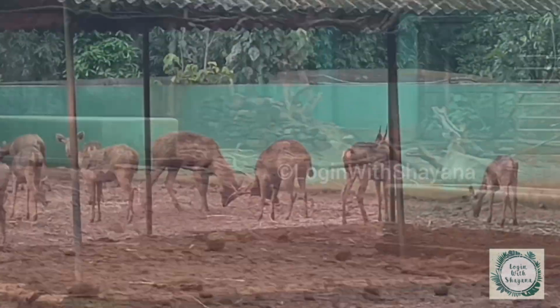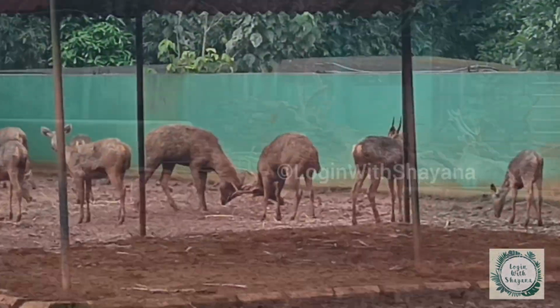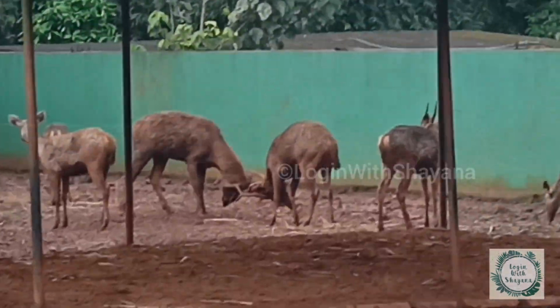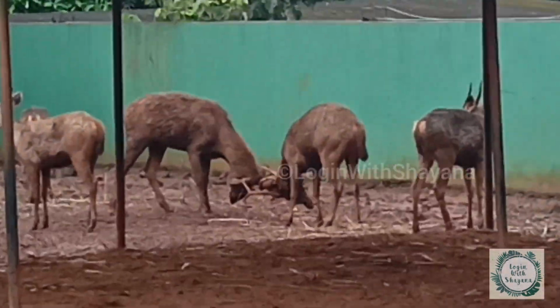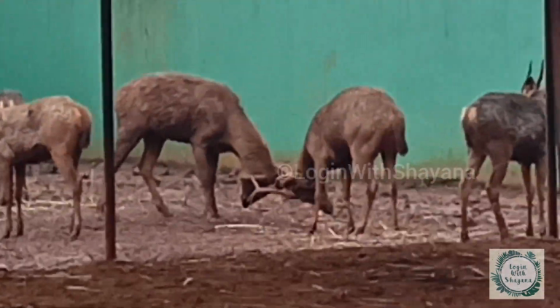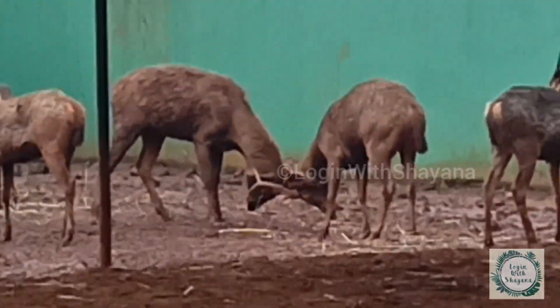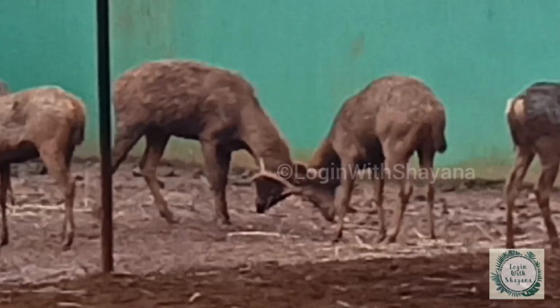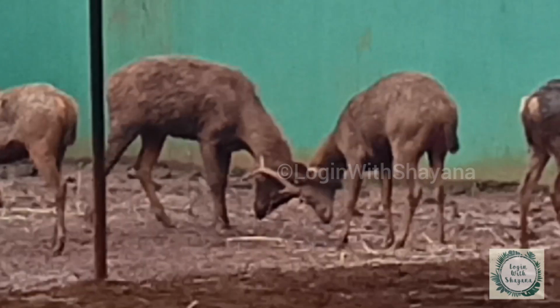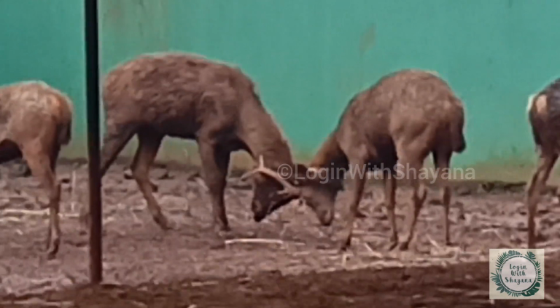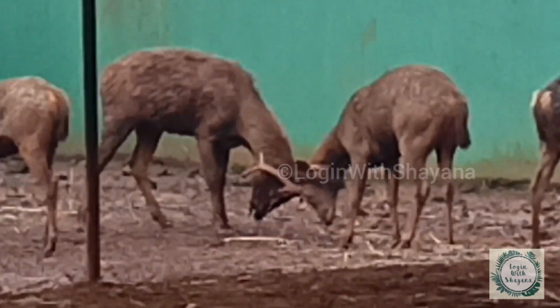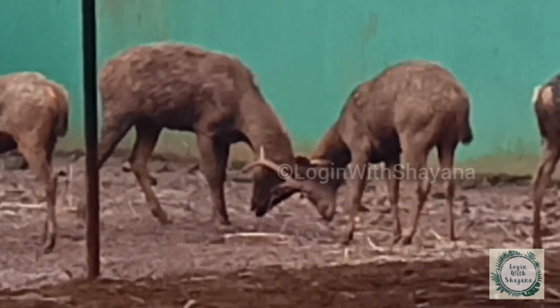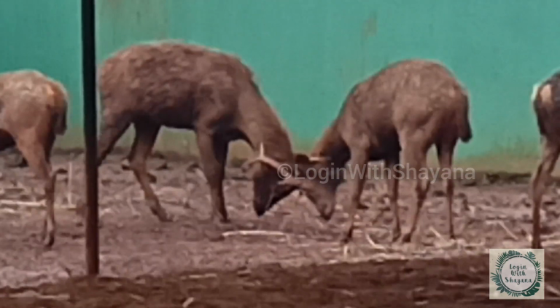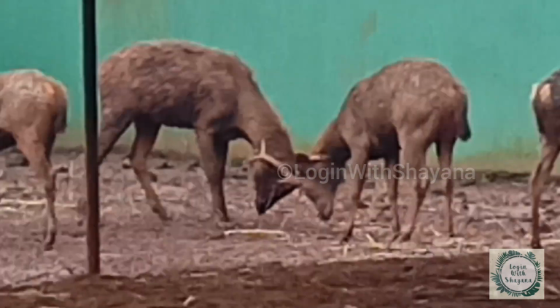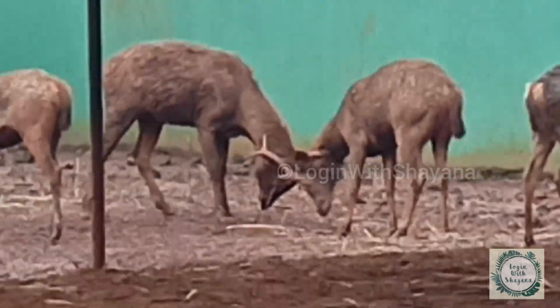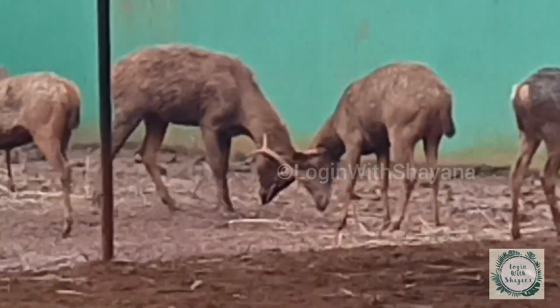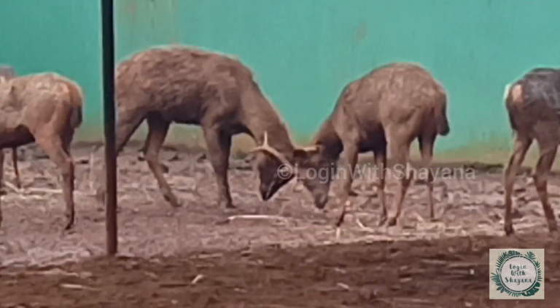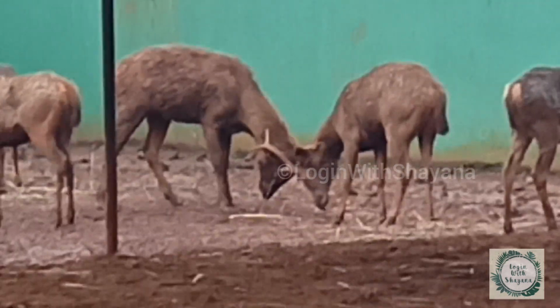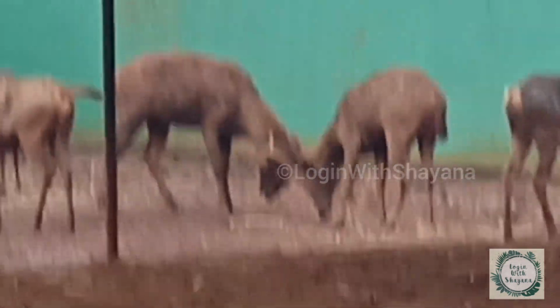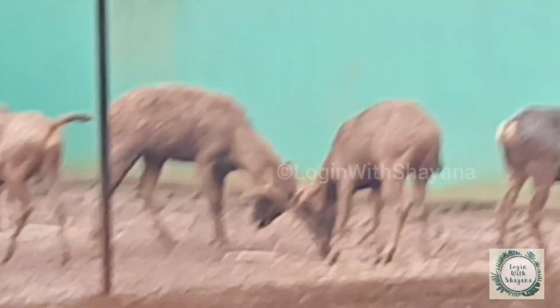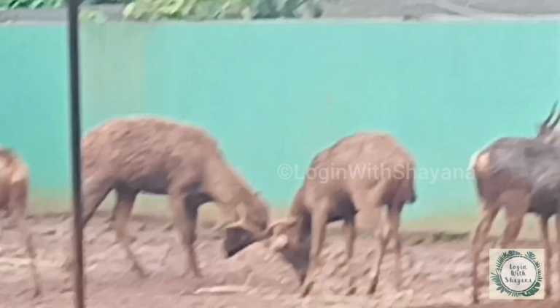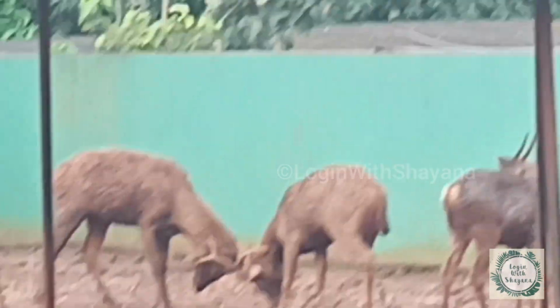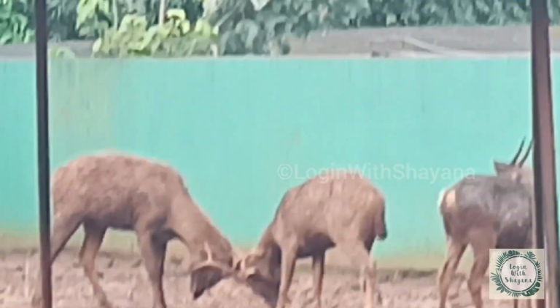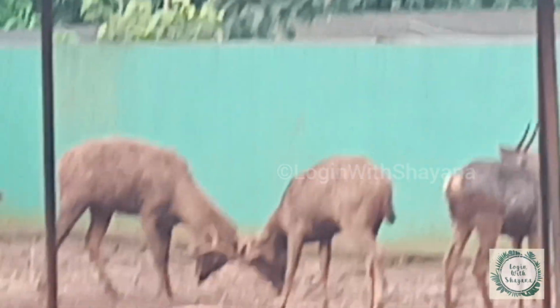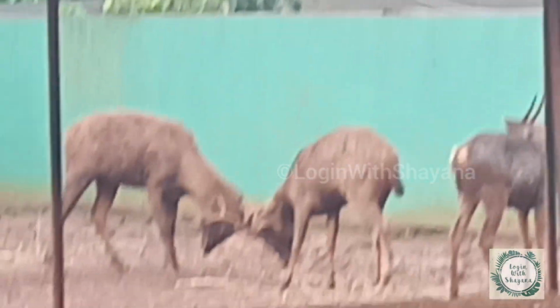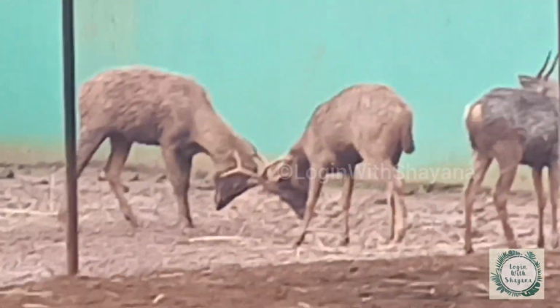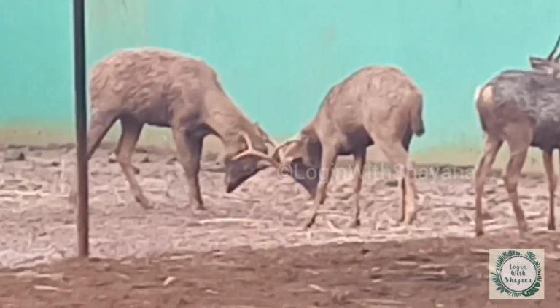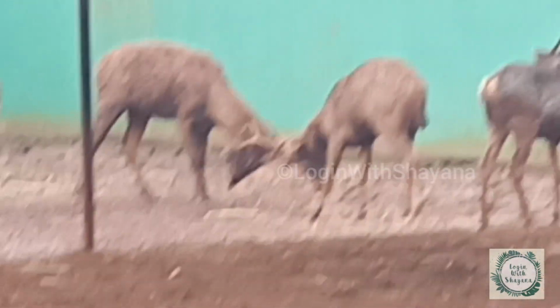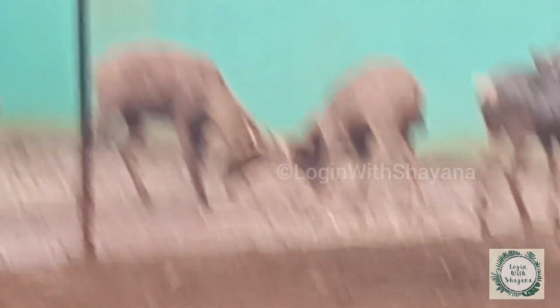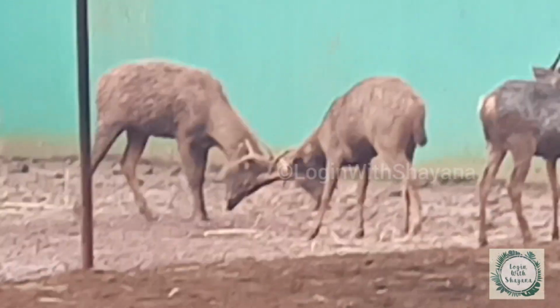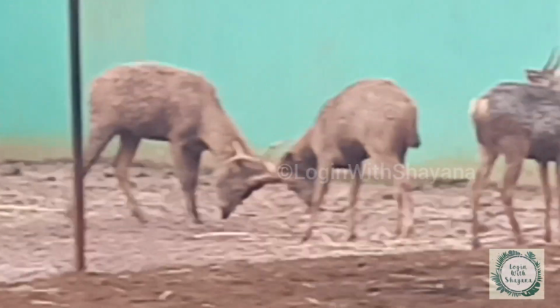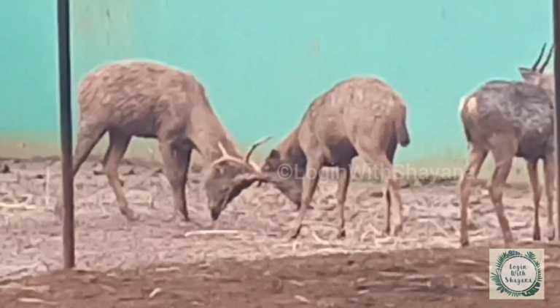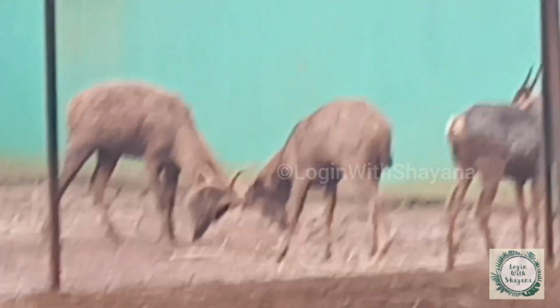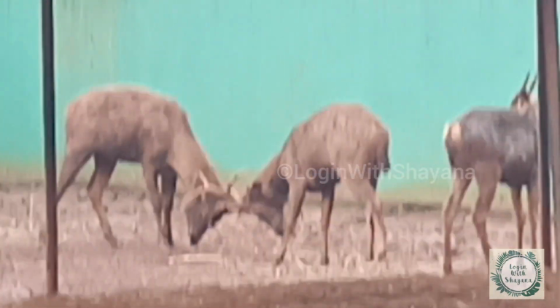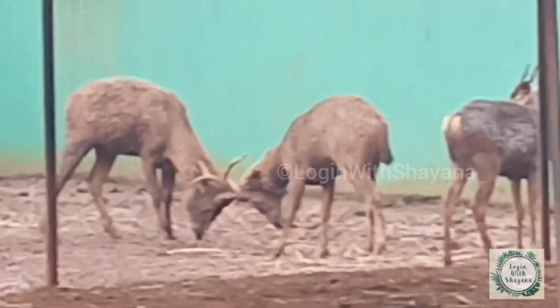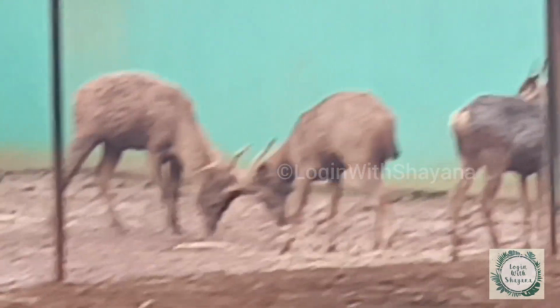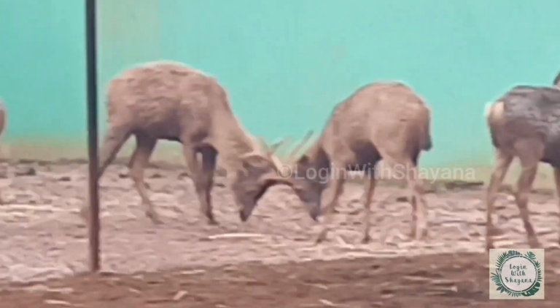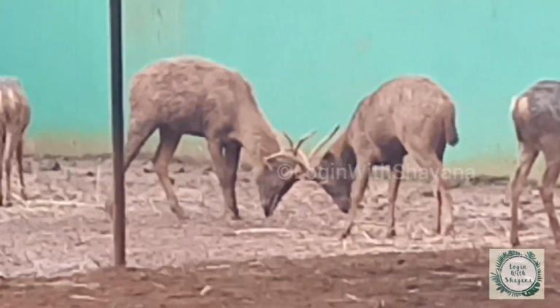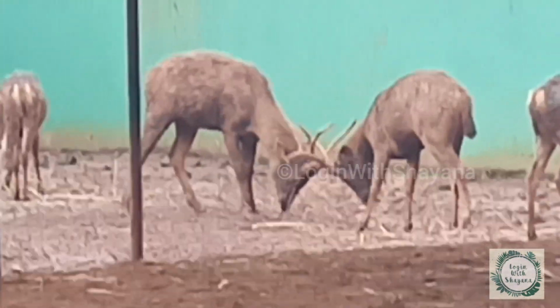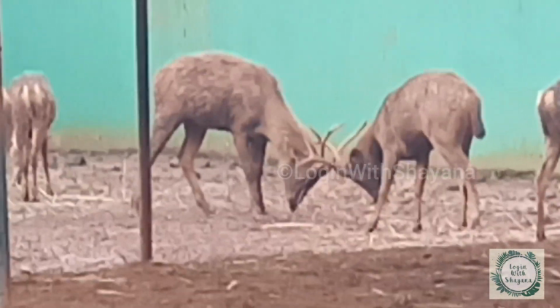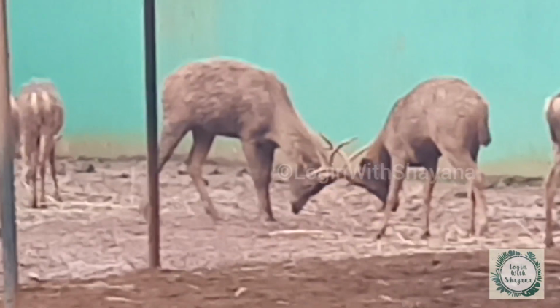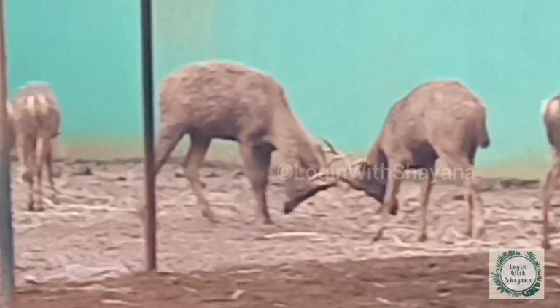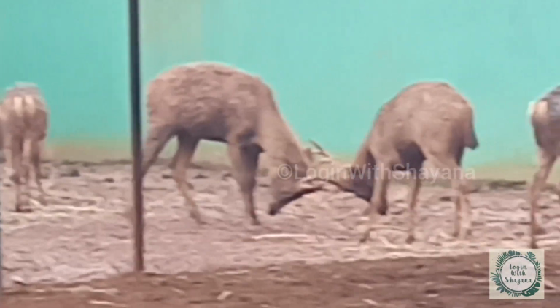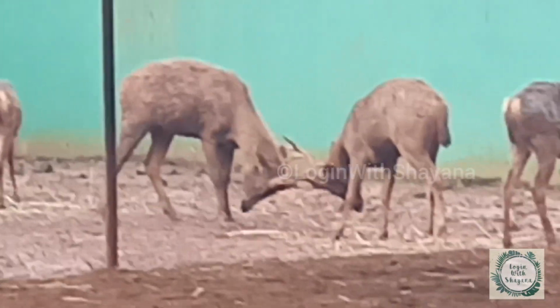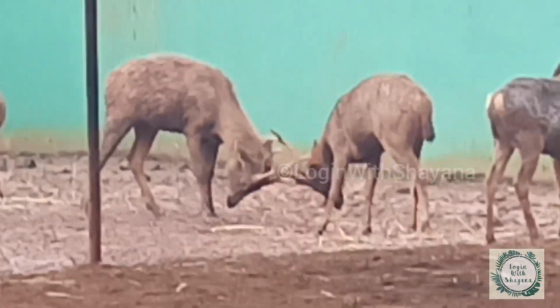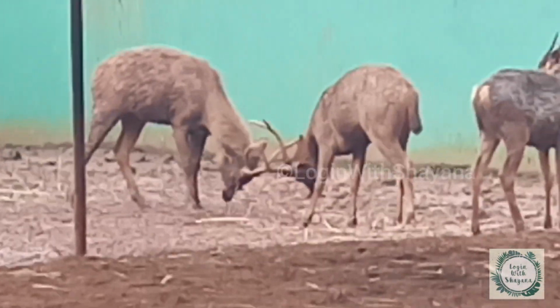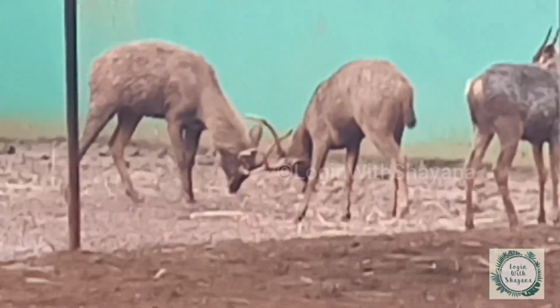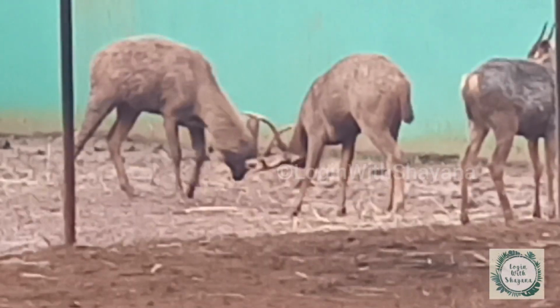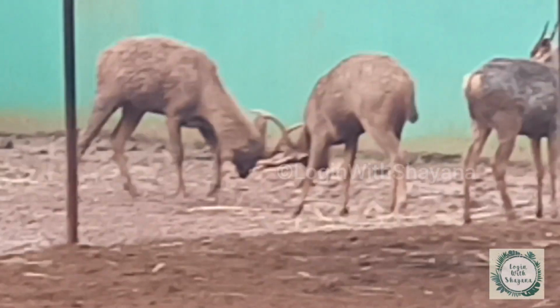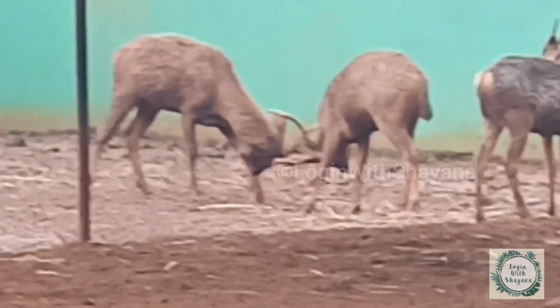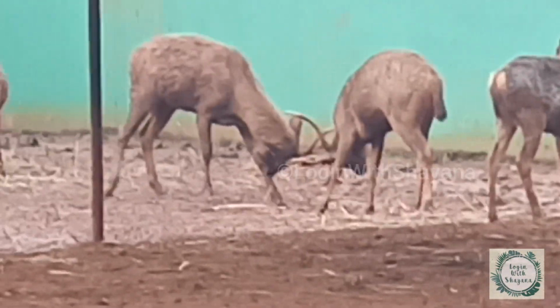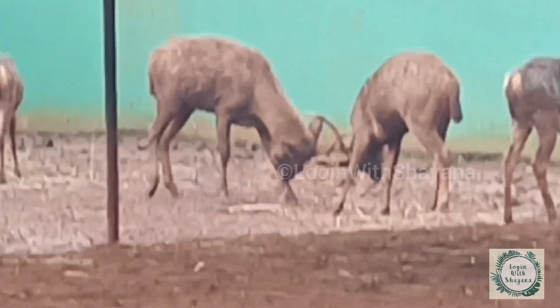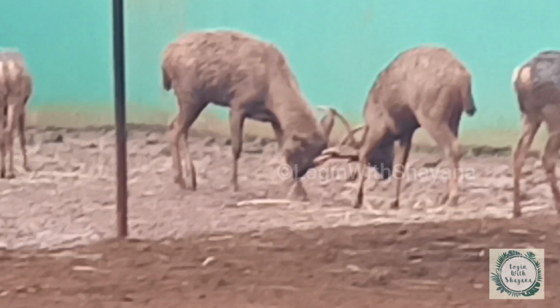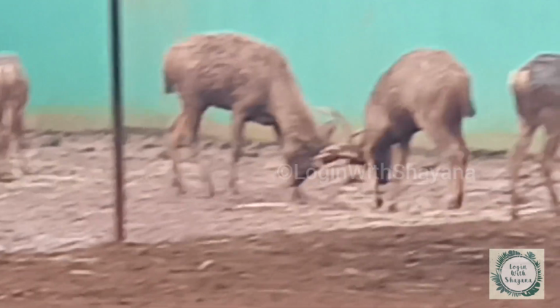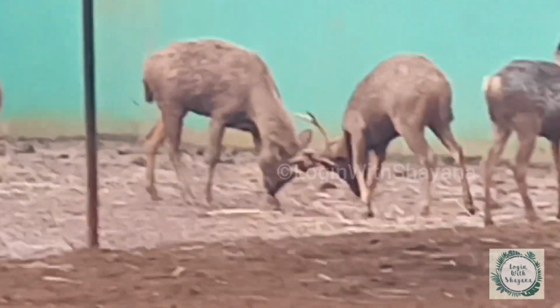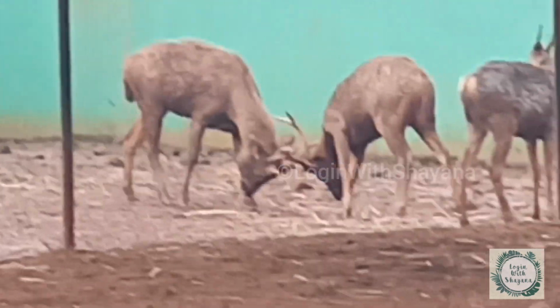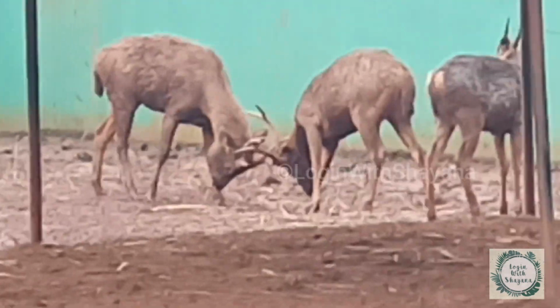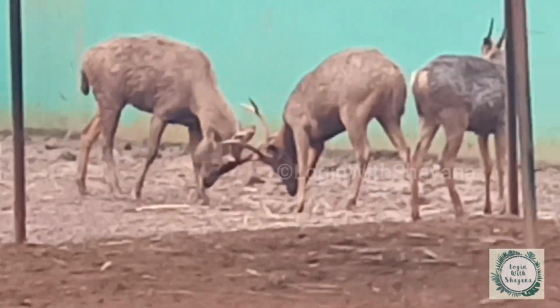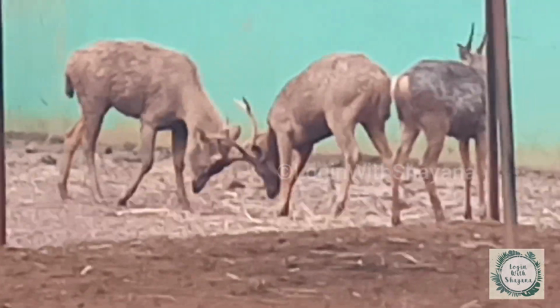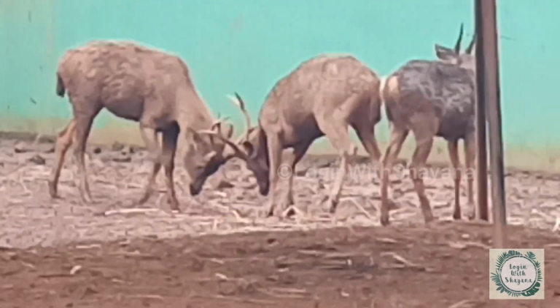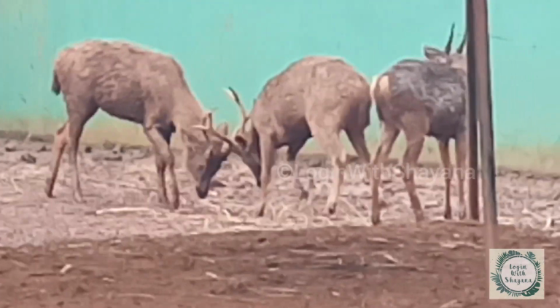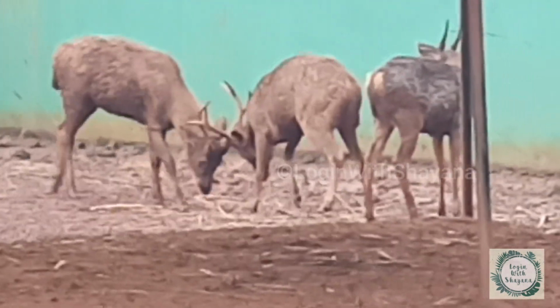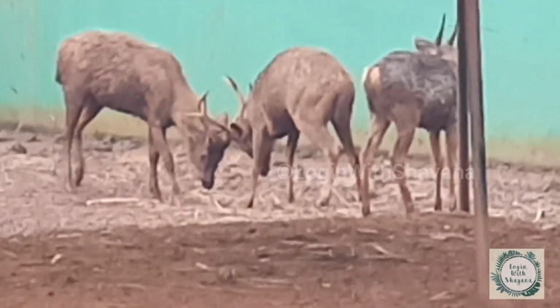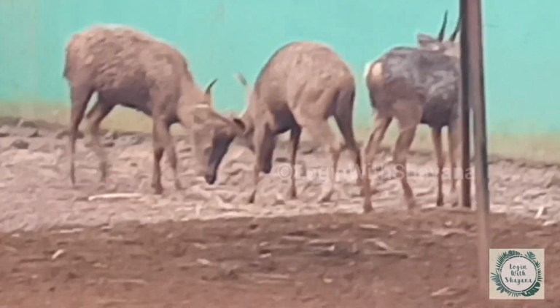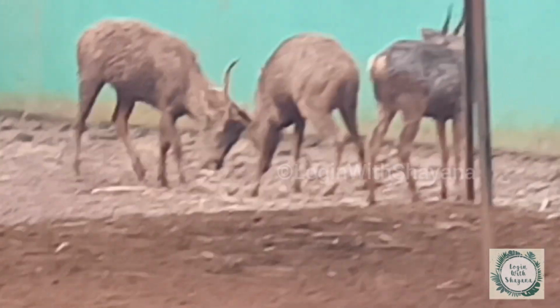And guys, we could also see a live demo of the fight between the Sambar deers here.